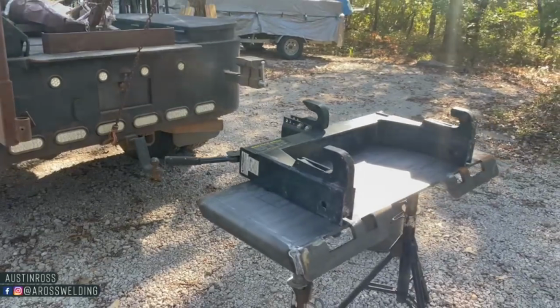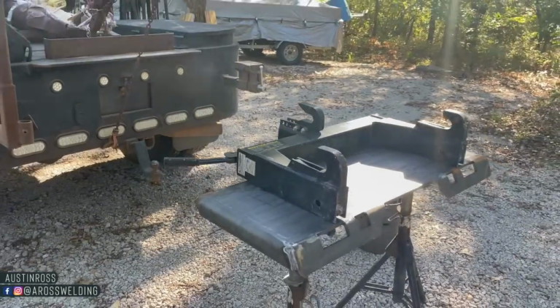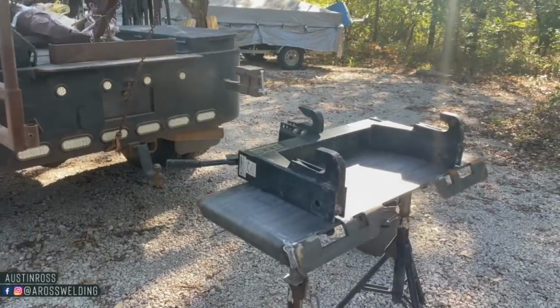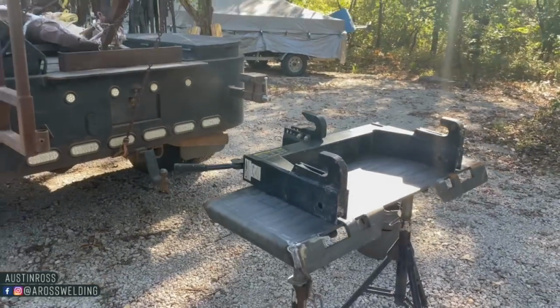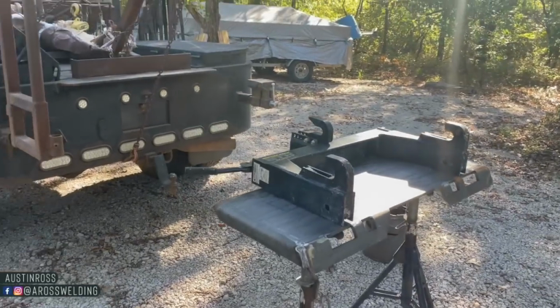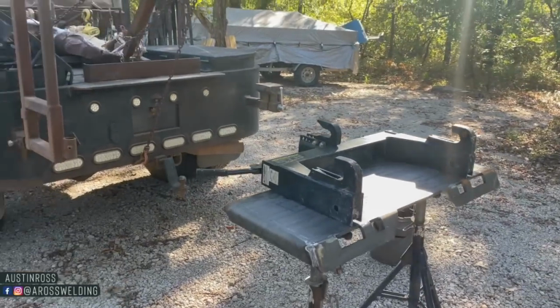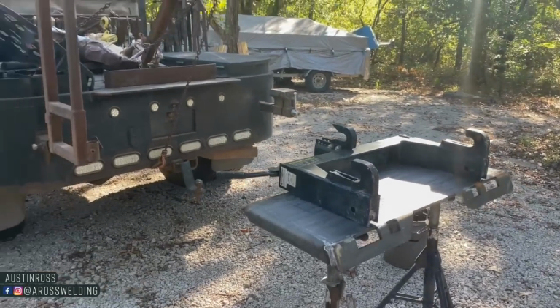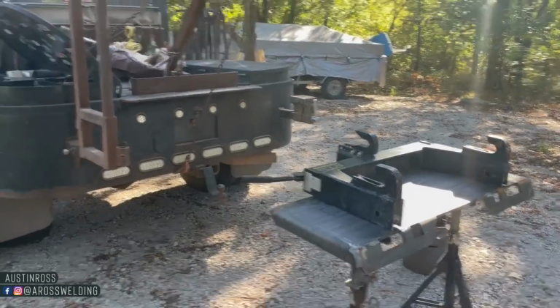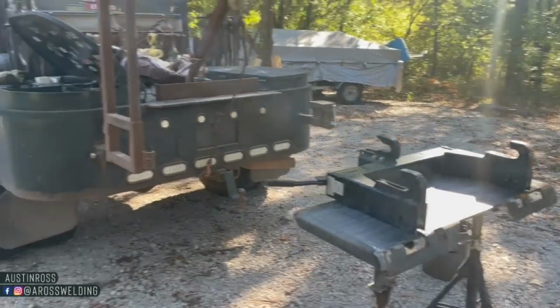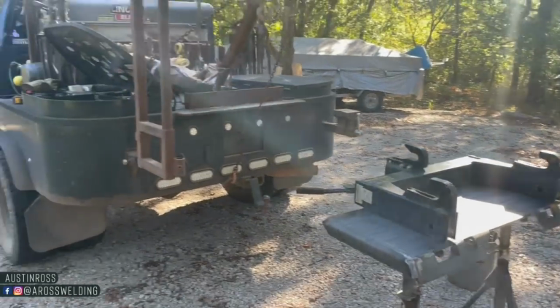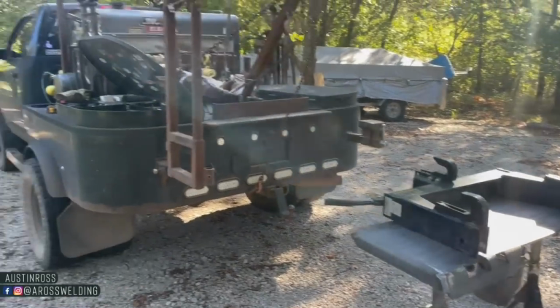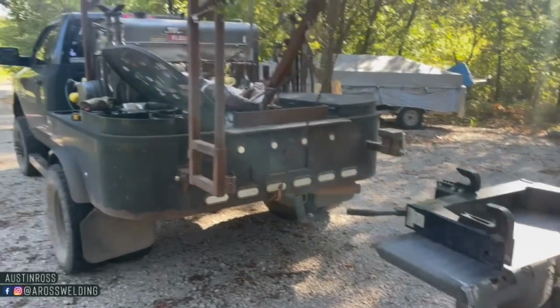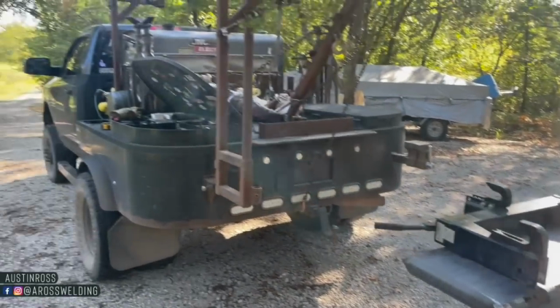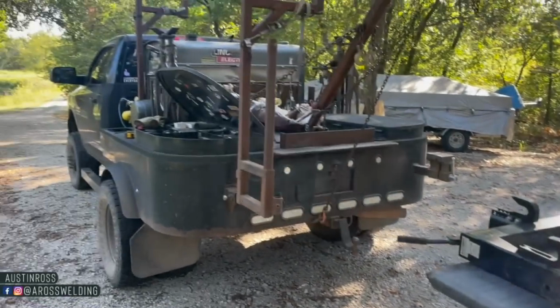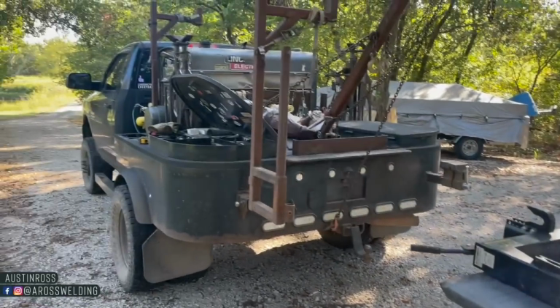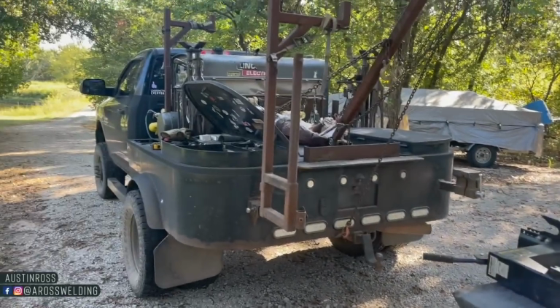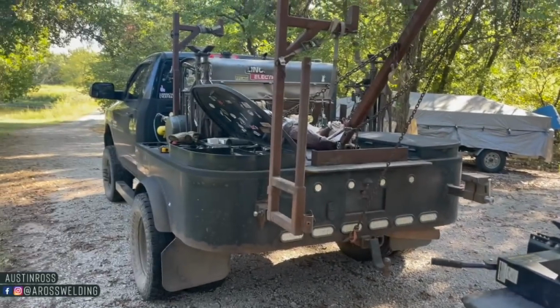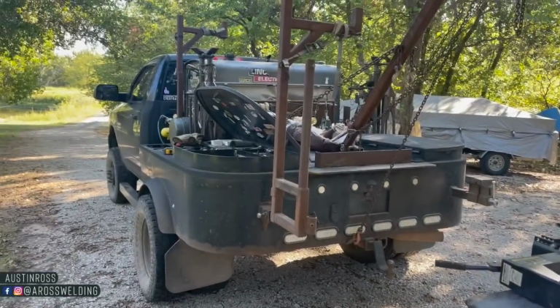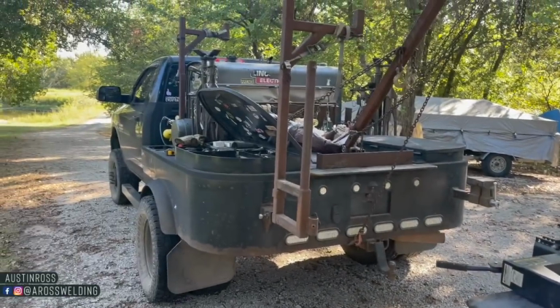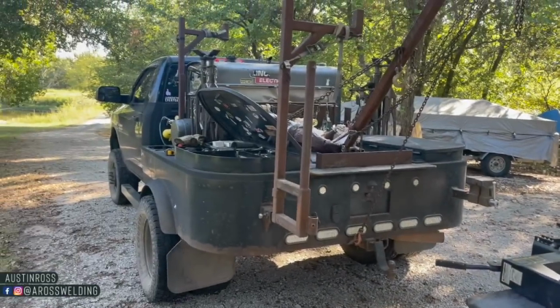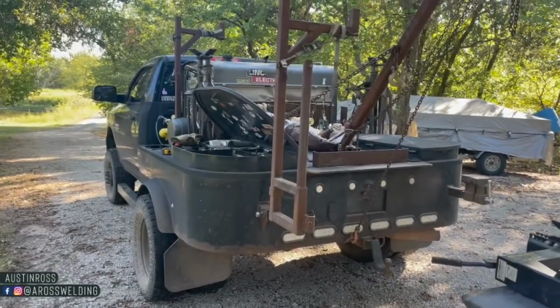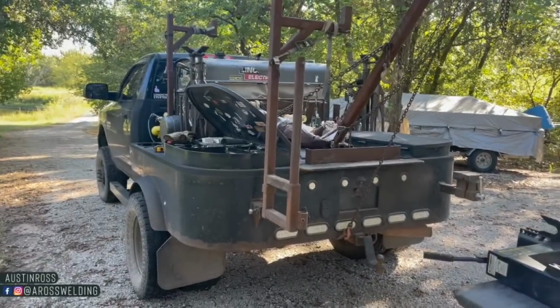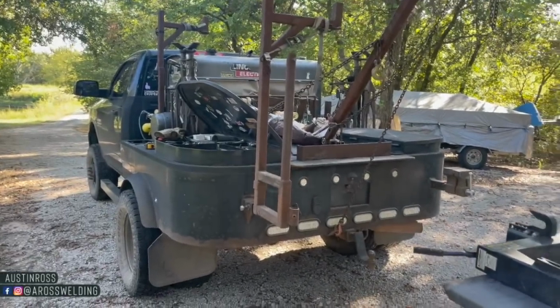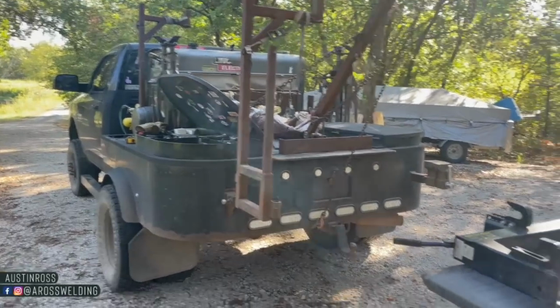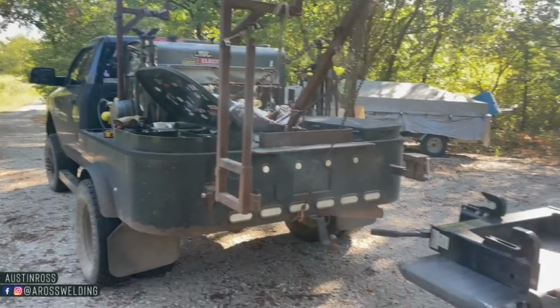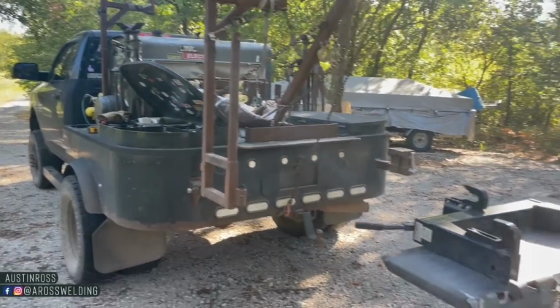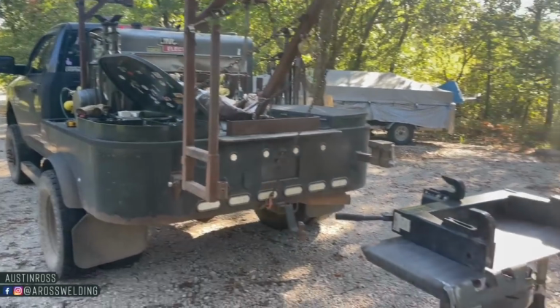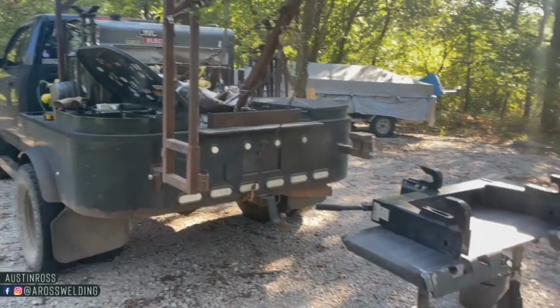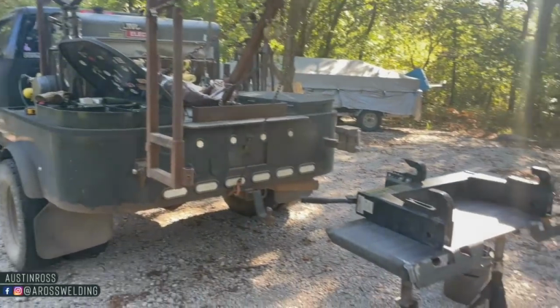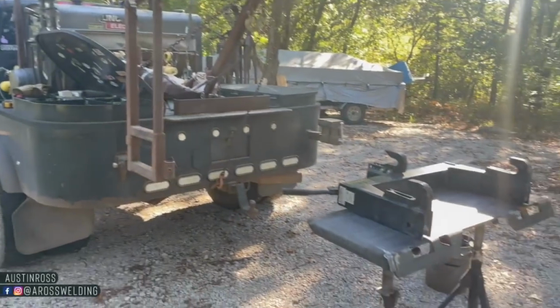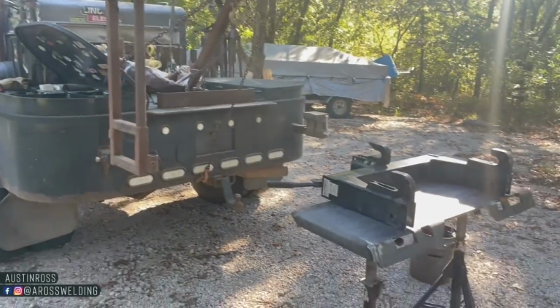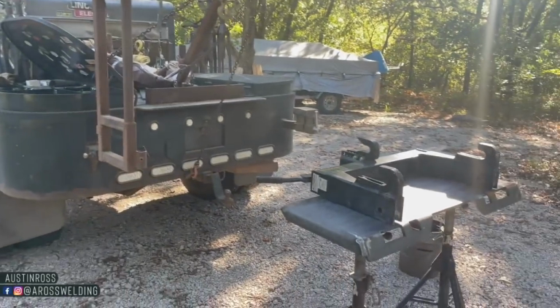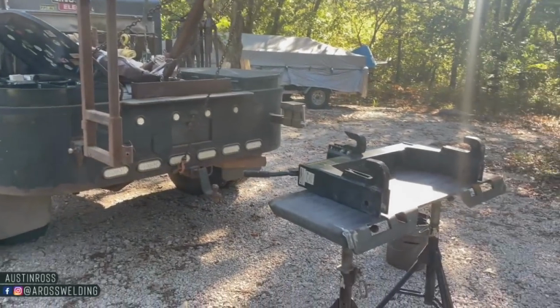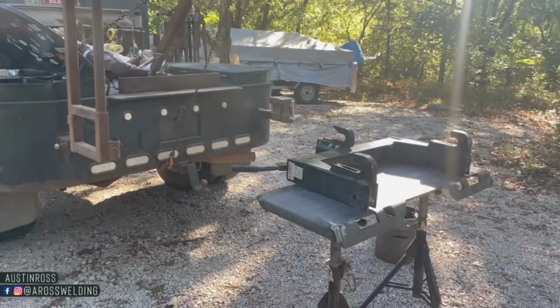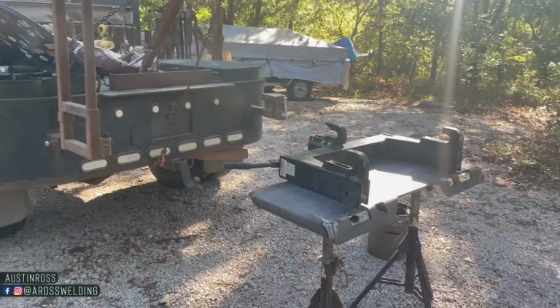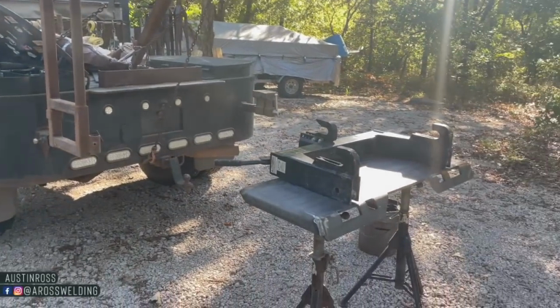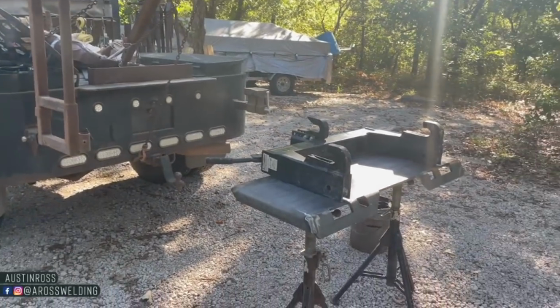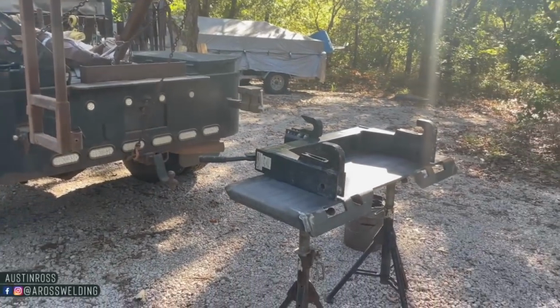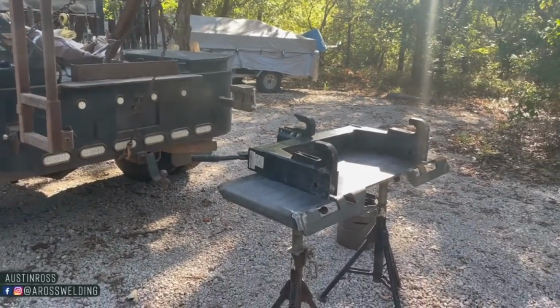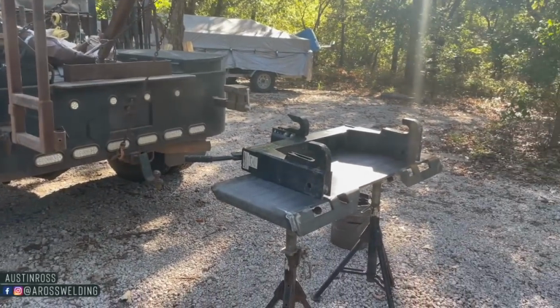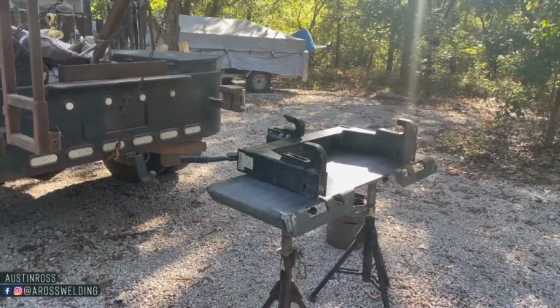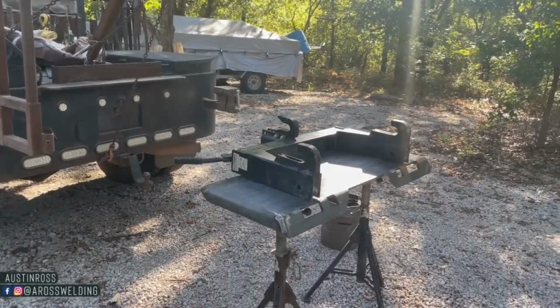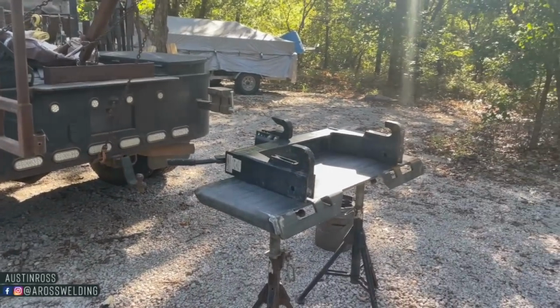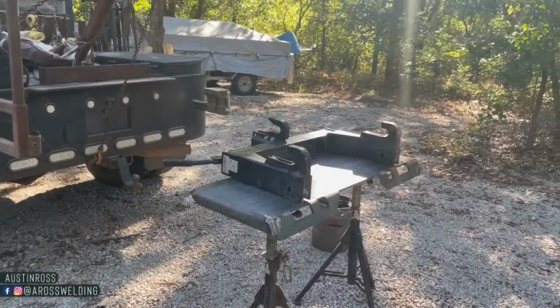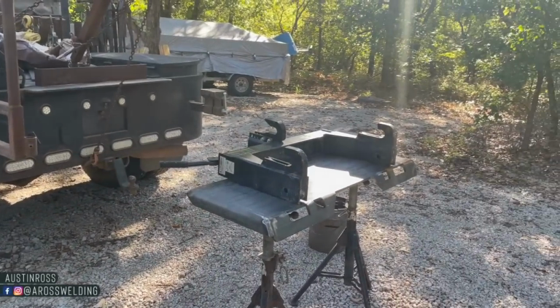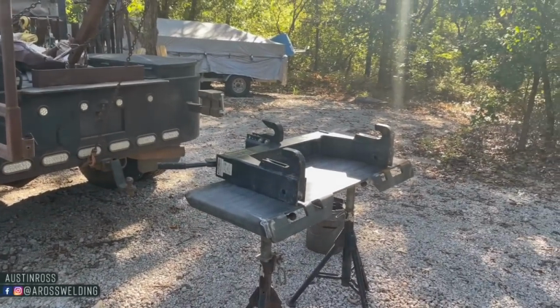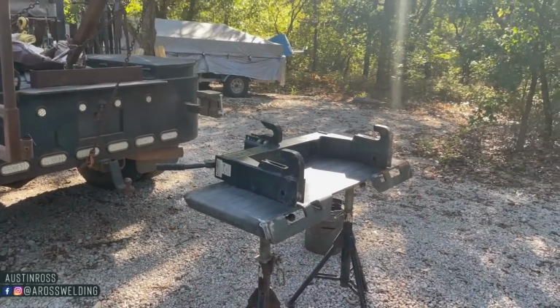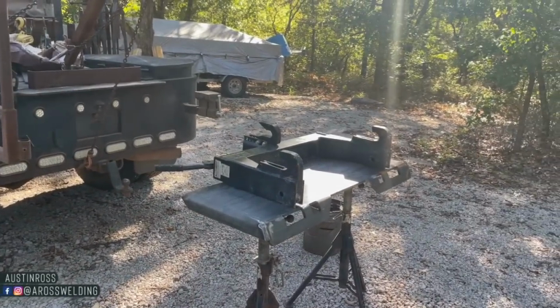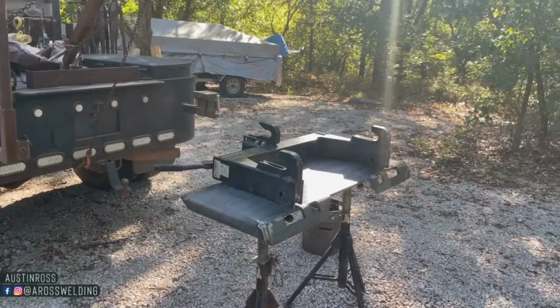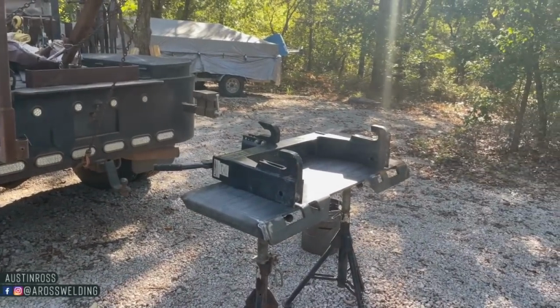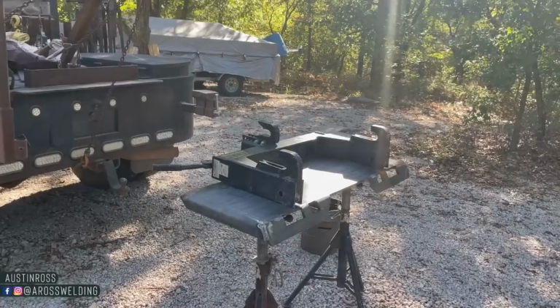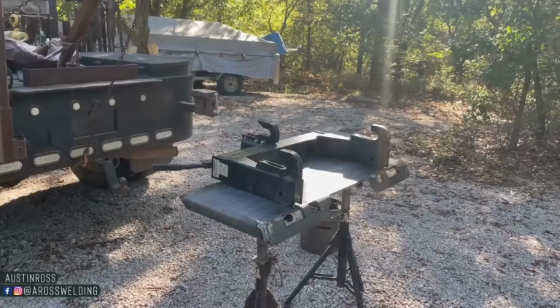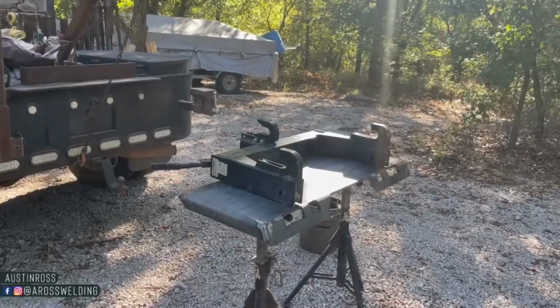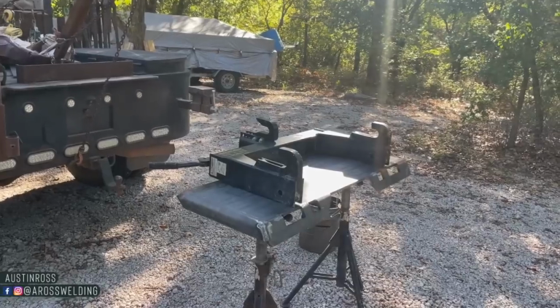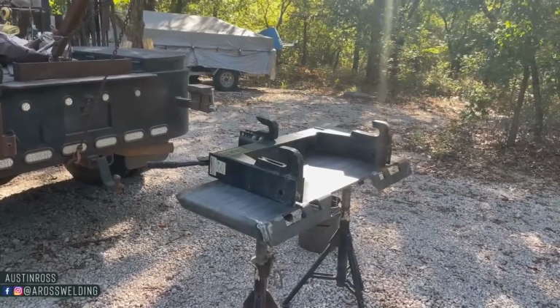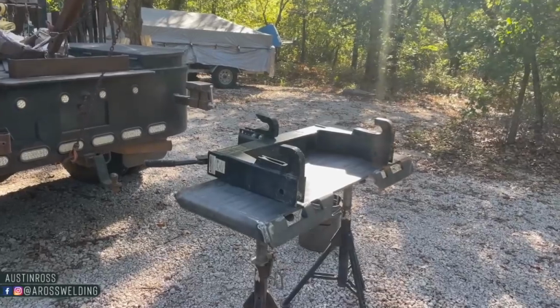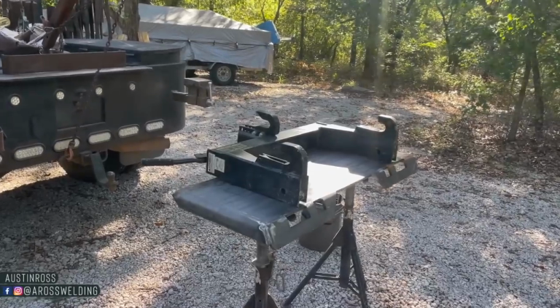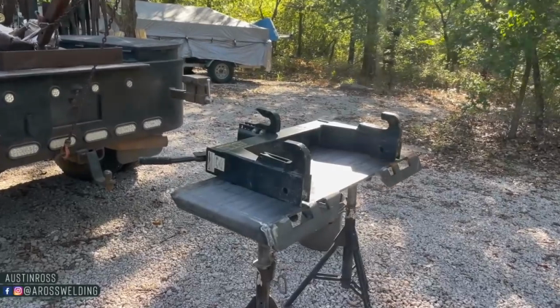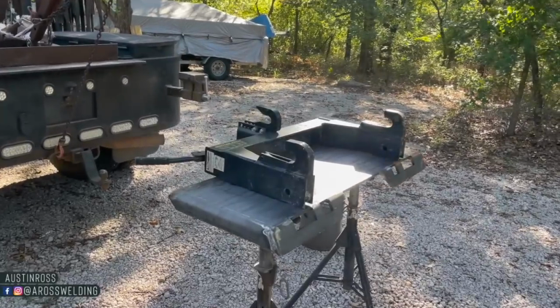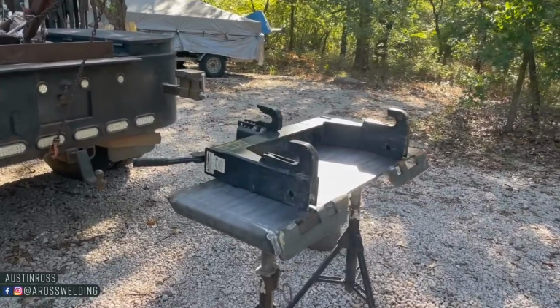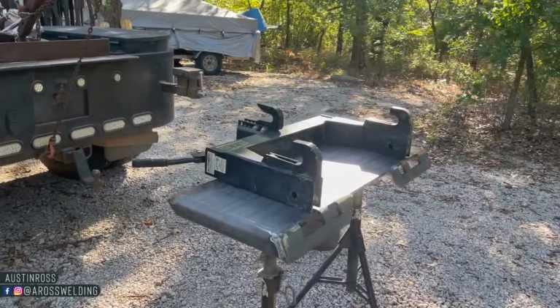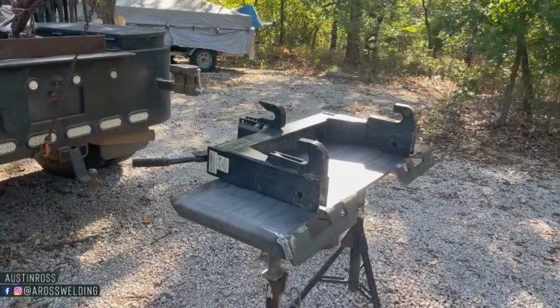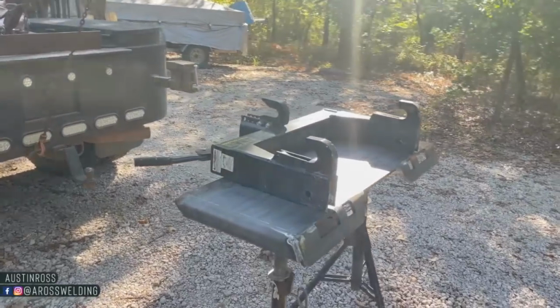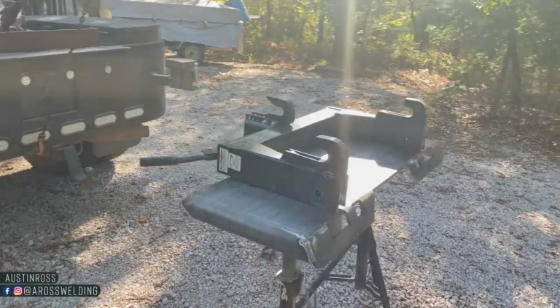Should be a fairly simple project. Beautiful day today — got a nice little spot in the shade here at his place. Let's get this thing welded on.